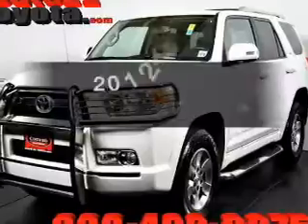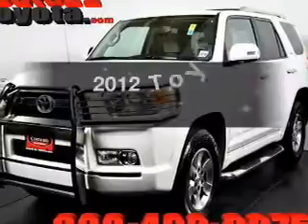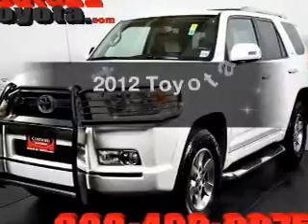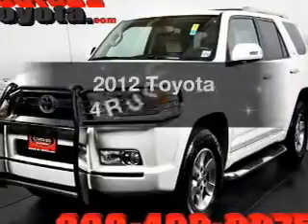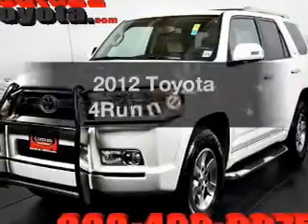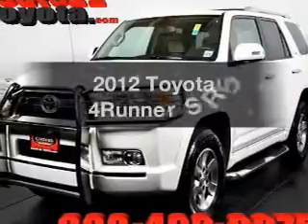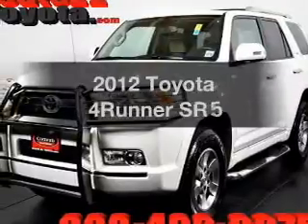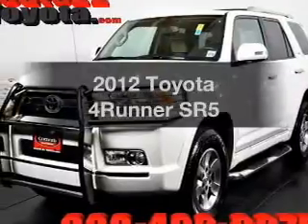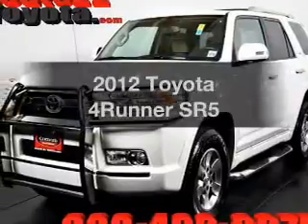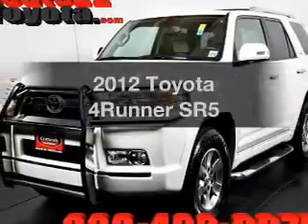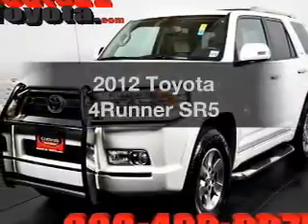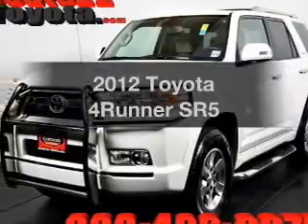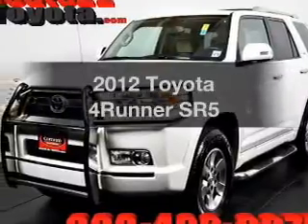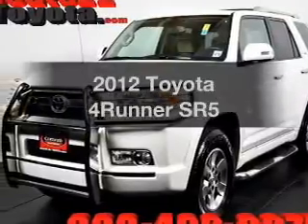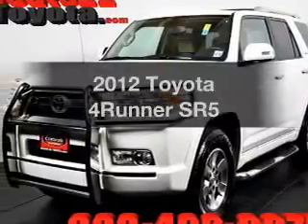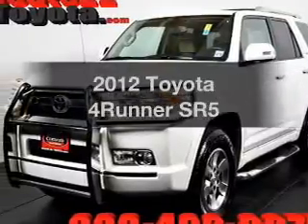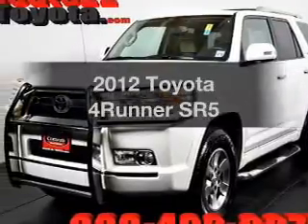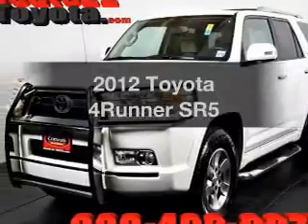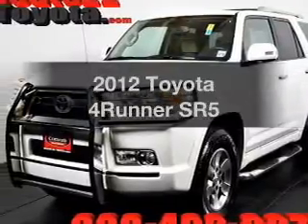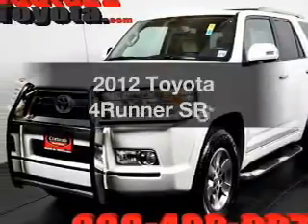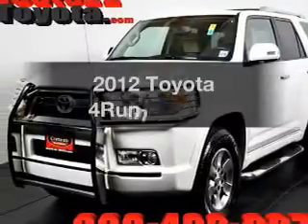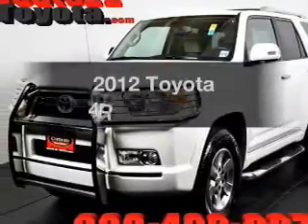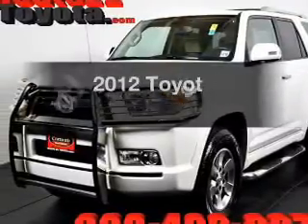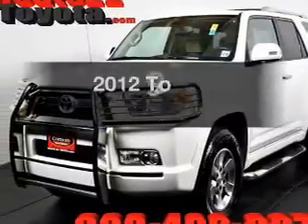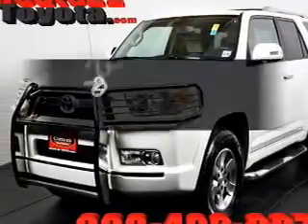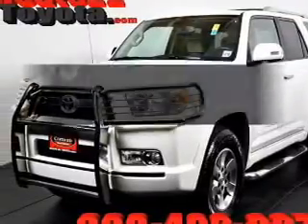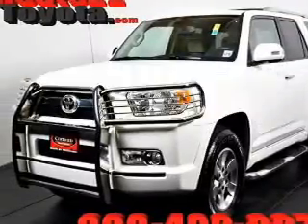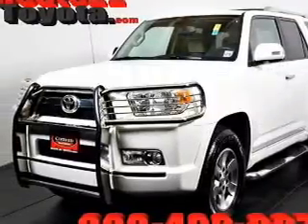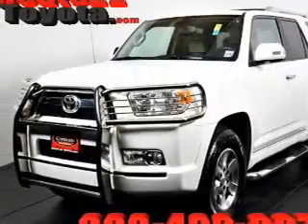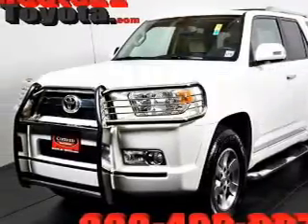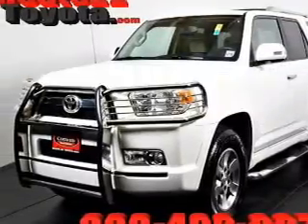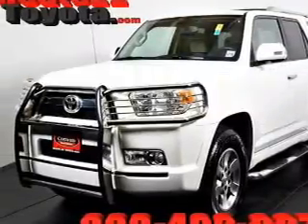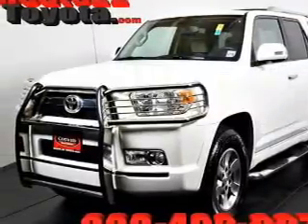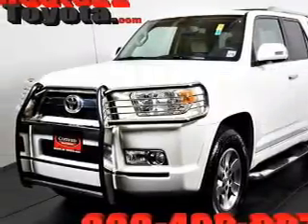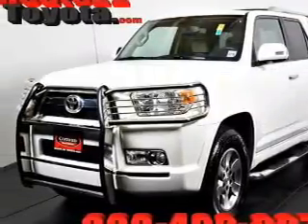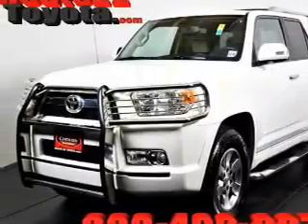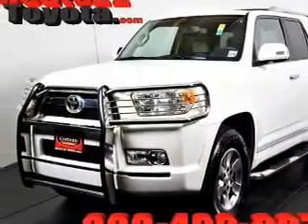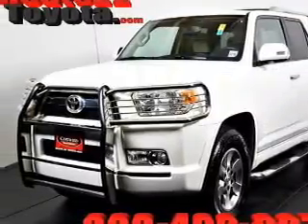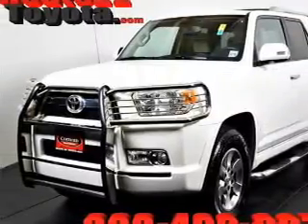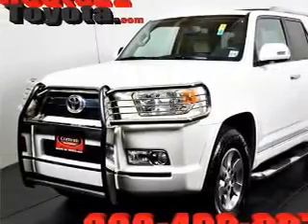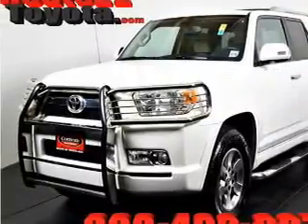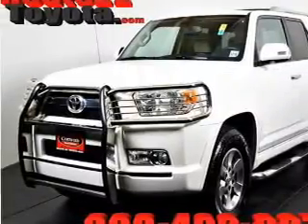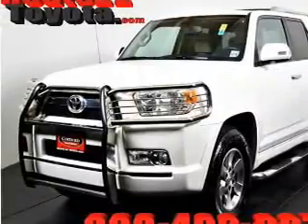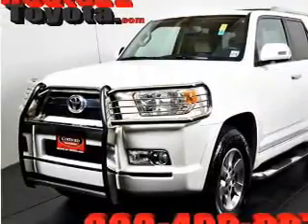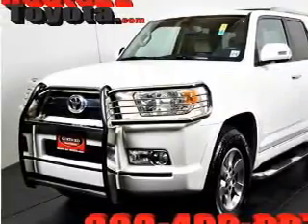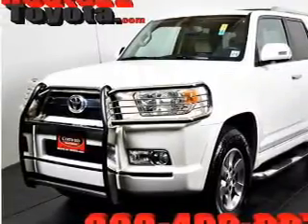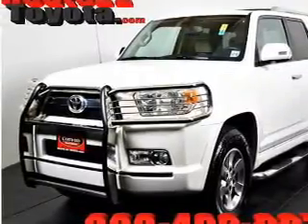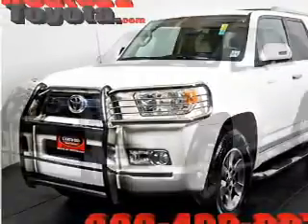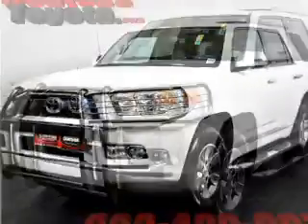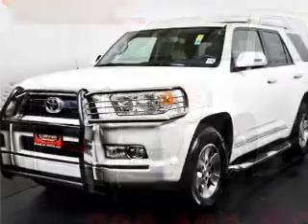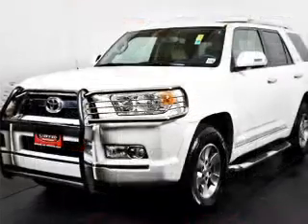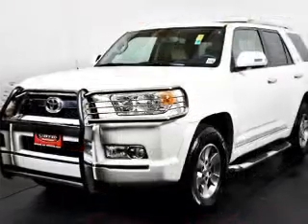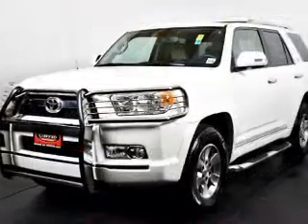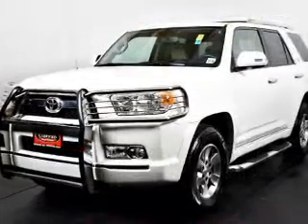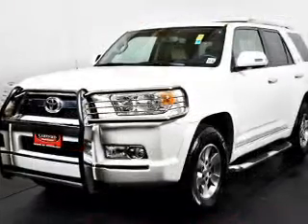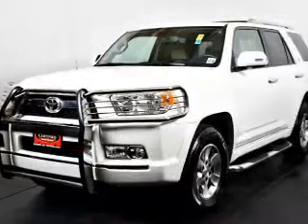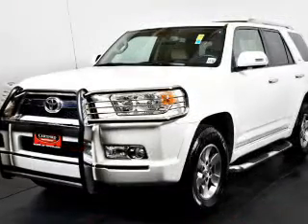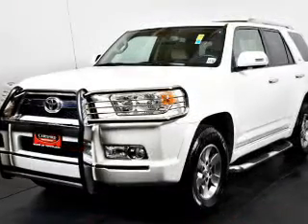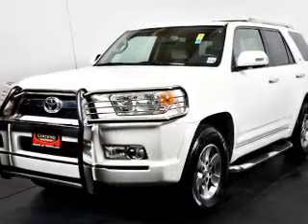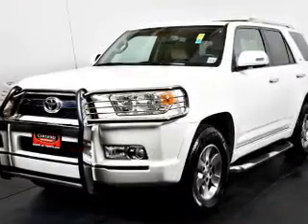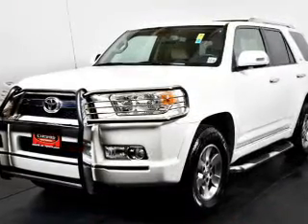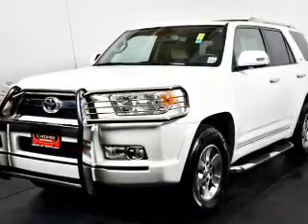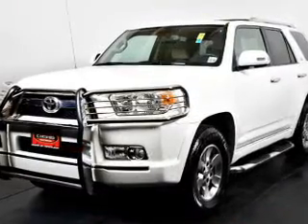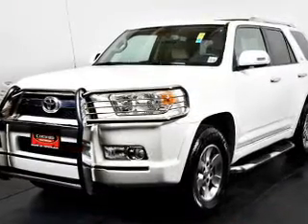Presenting the 2012 Toyota 4Runner. If you're looking for a first-rate auto, this one could be yours today.